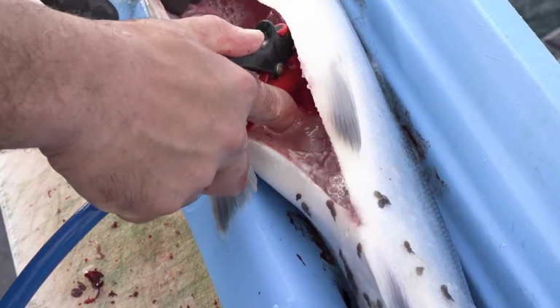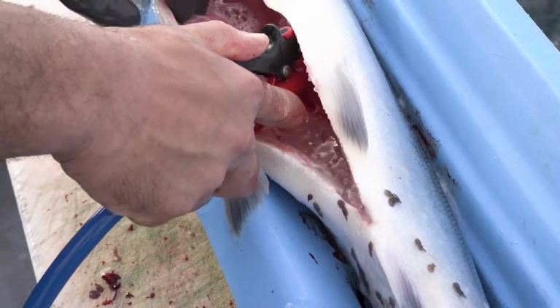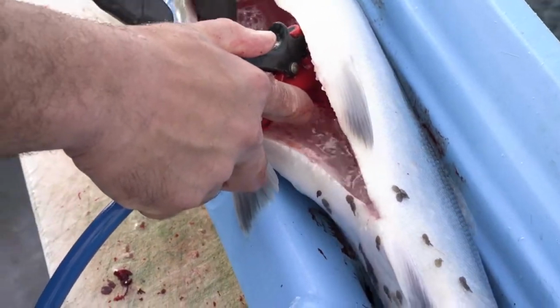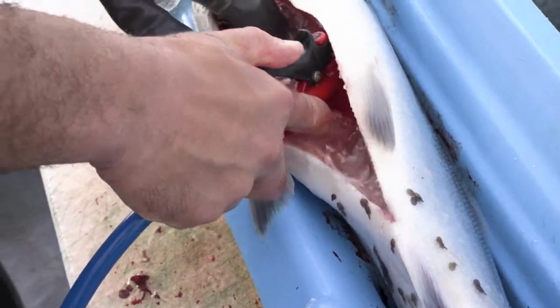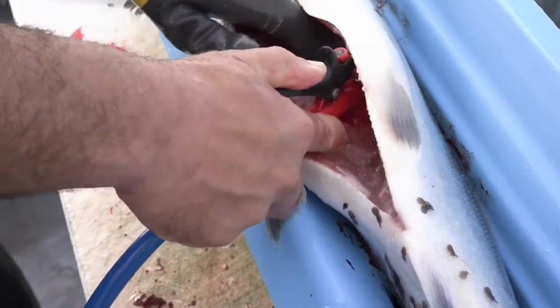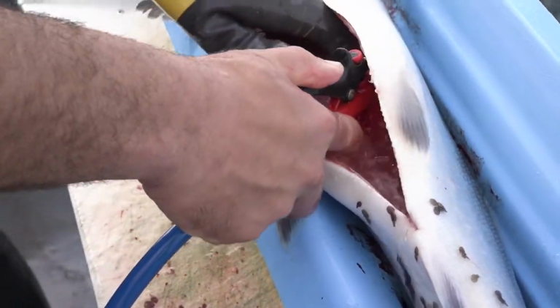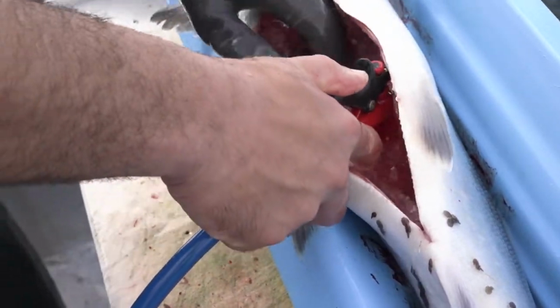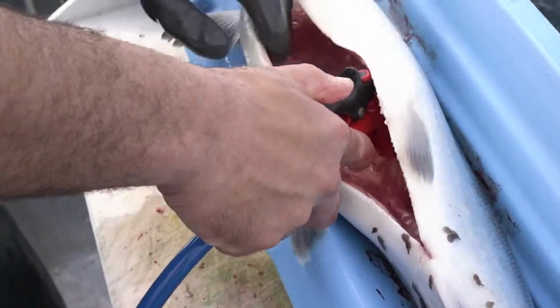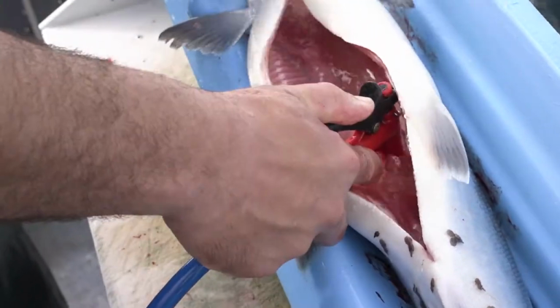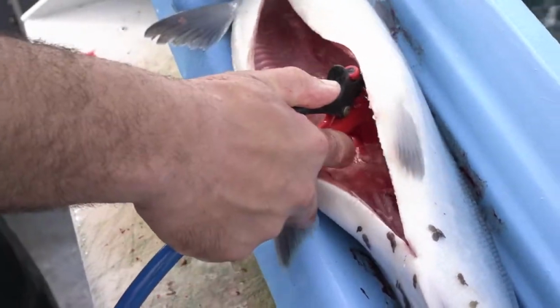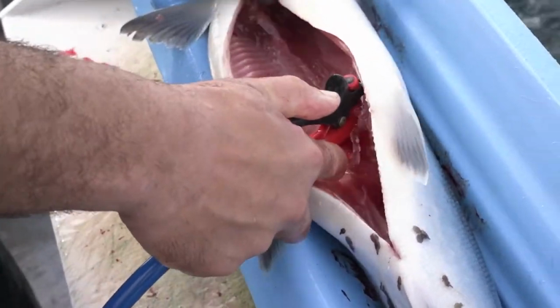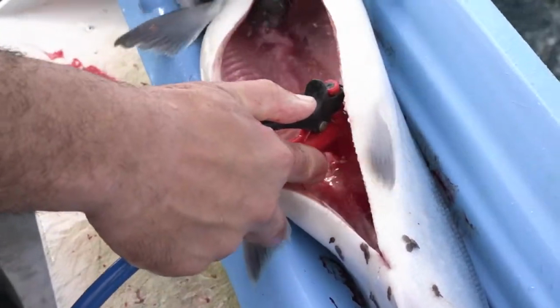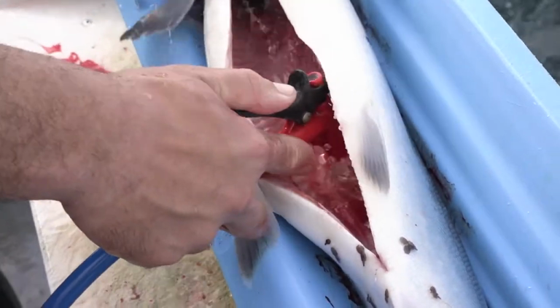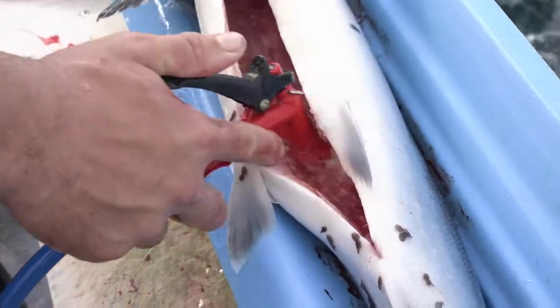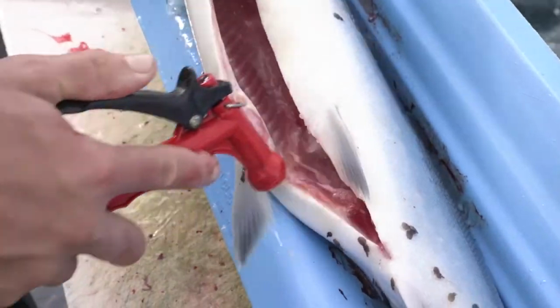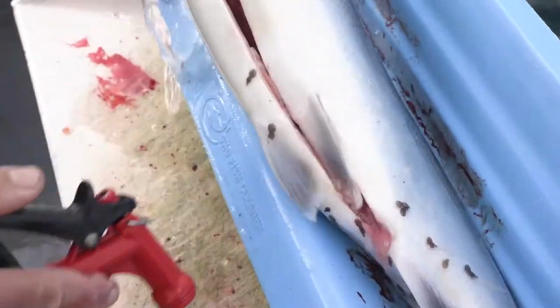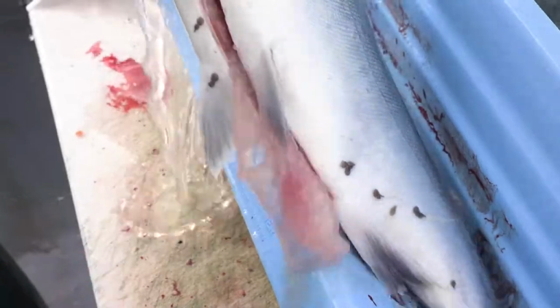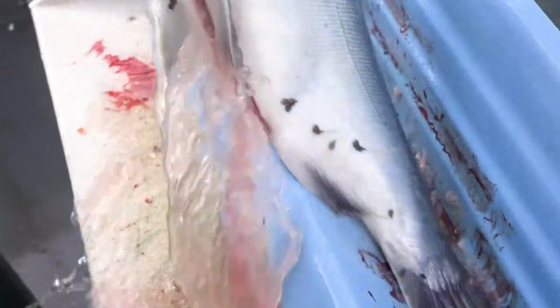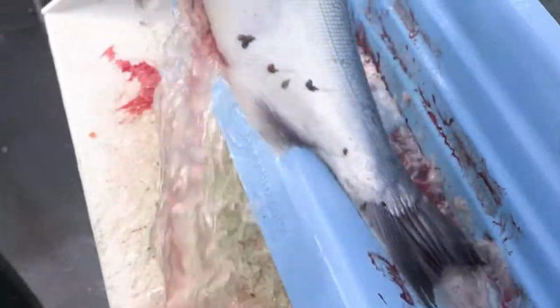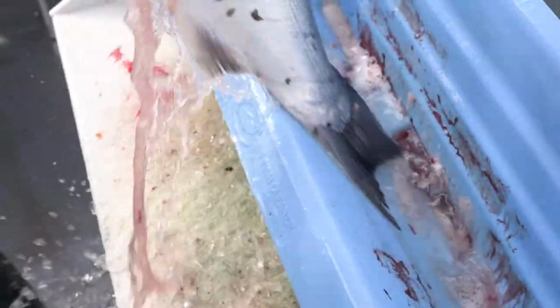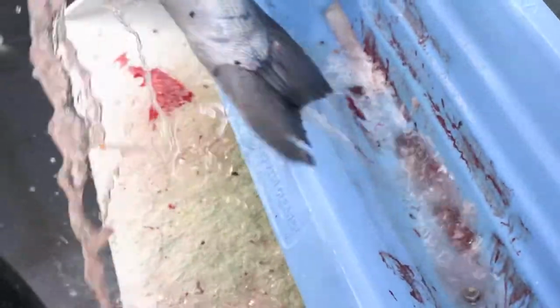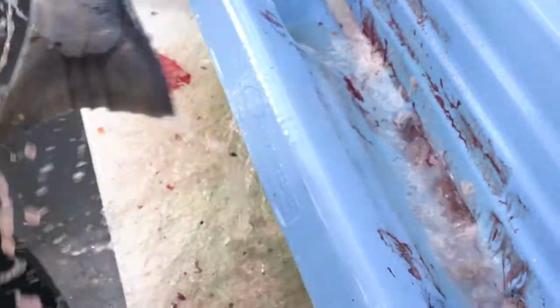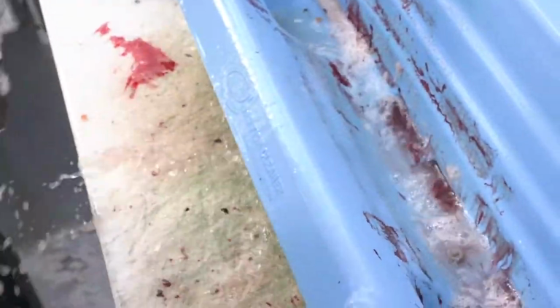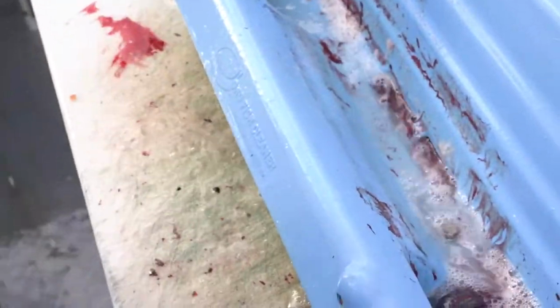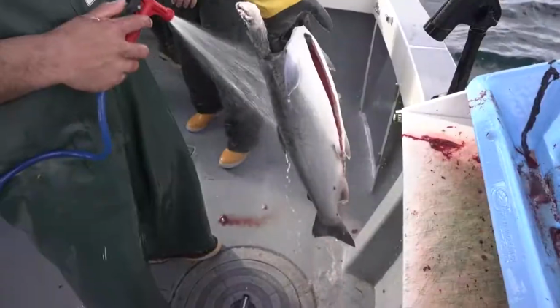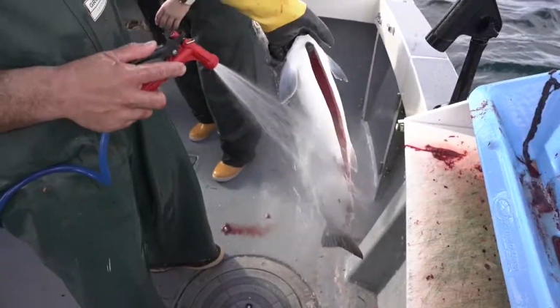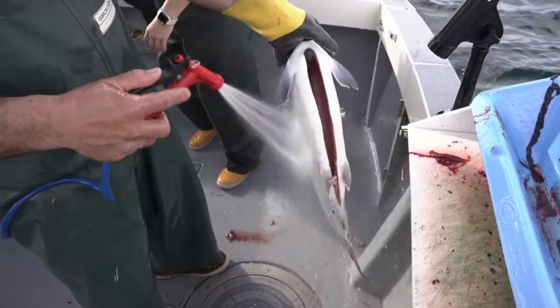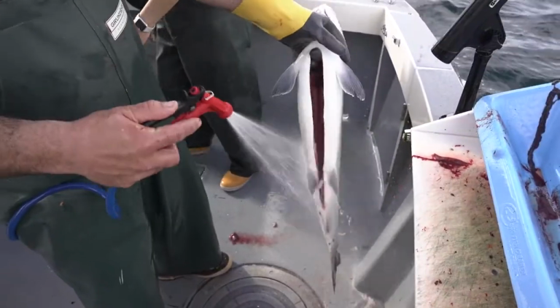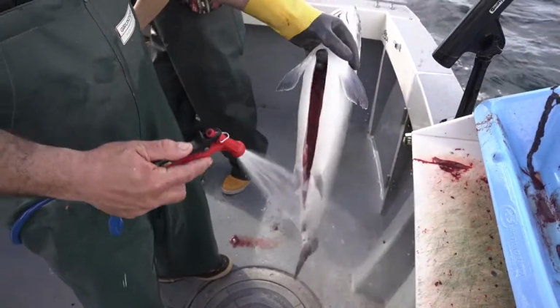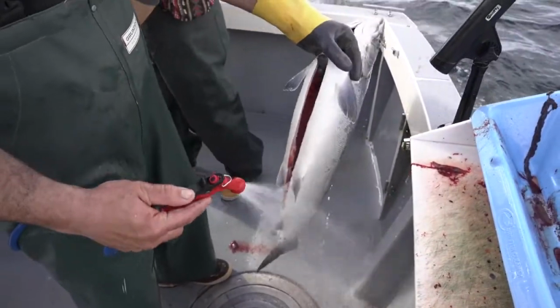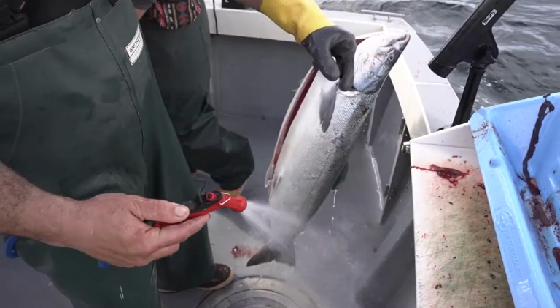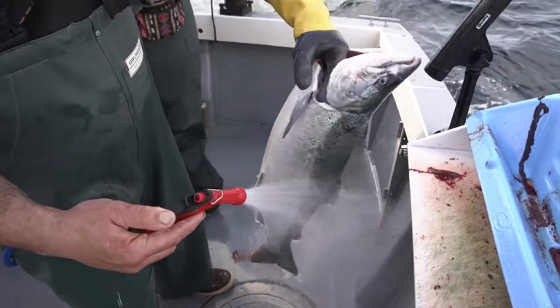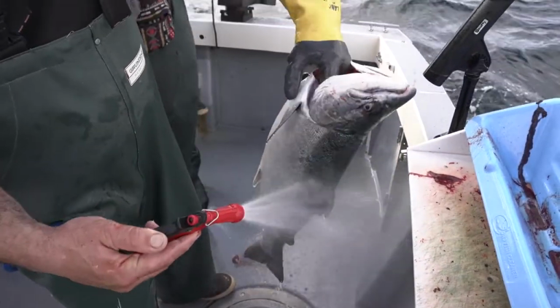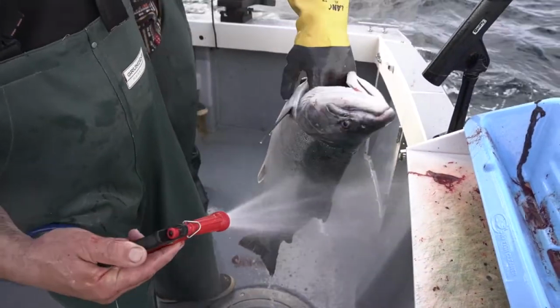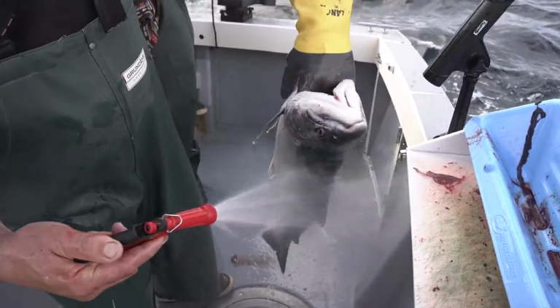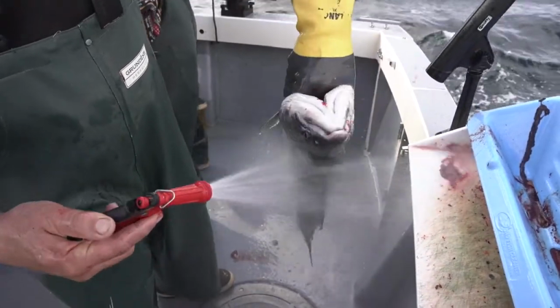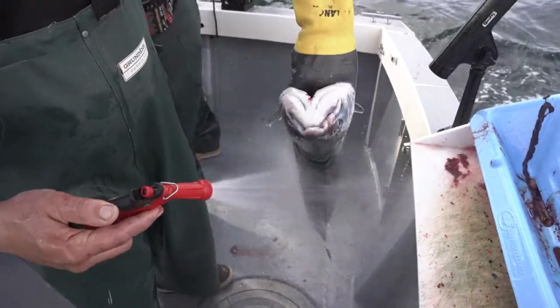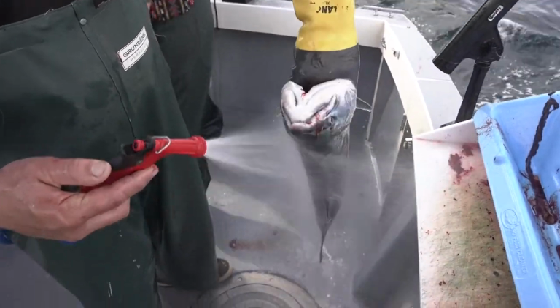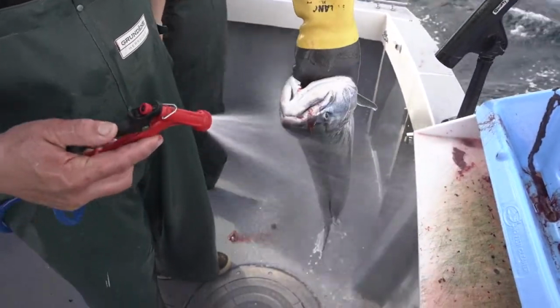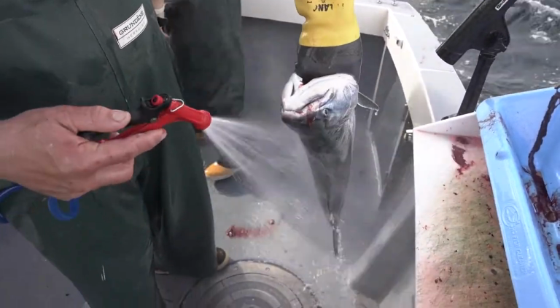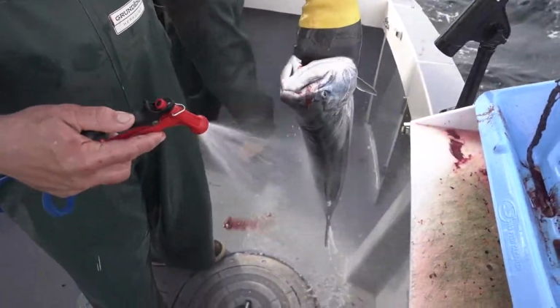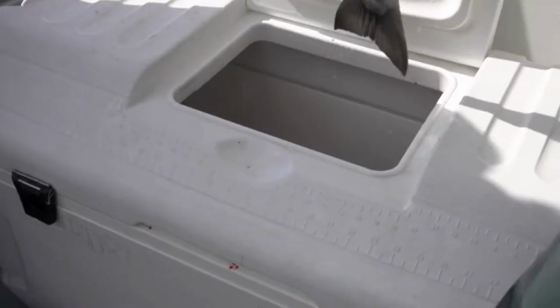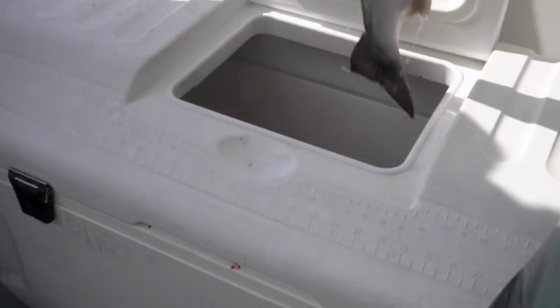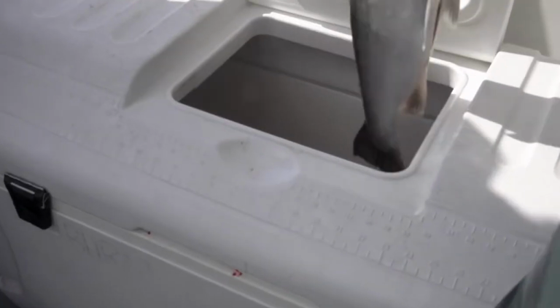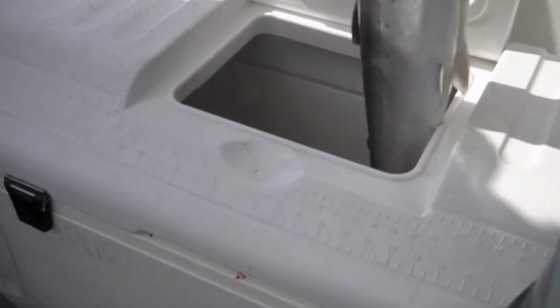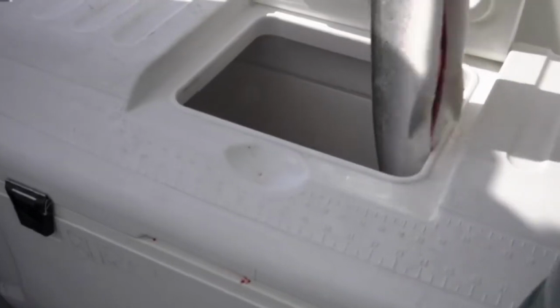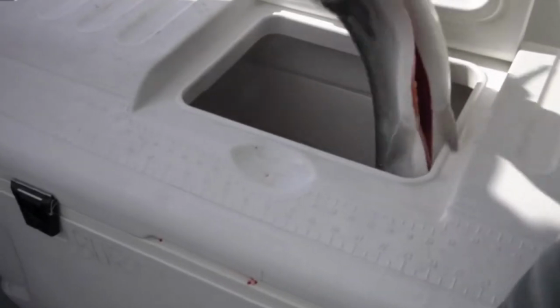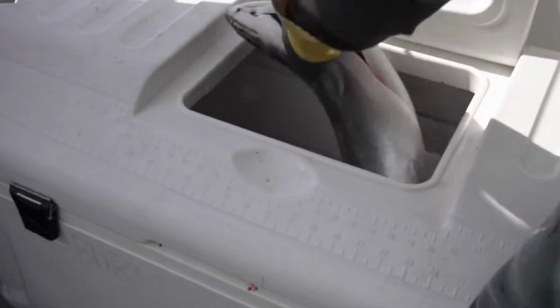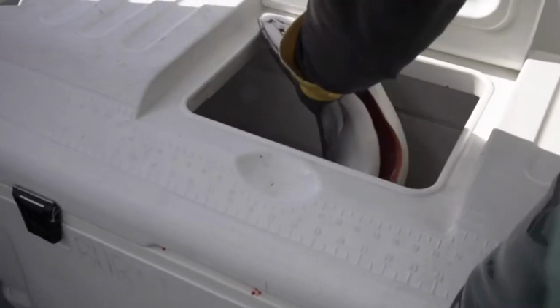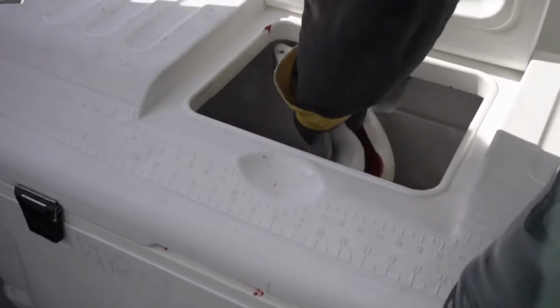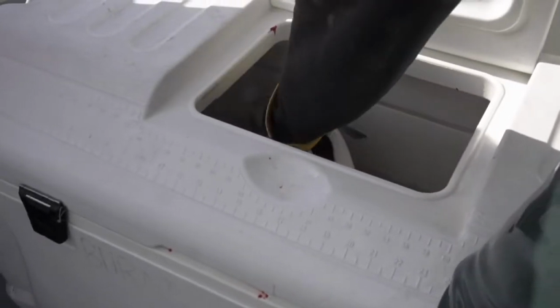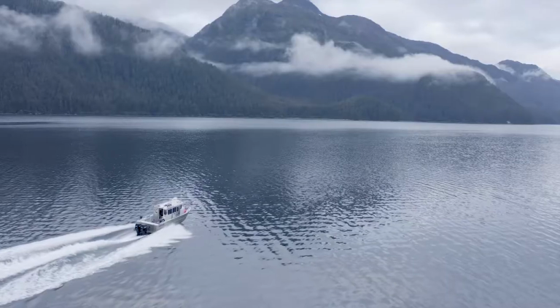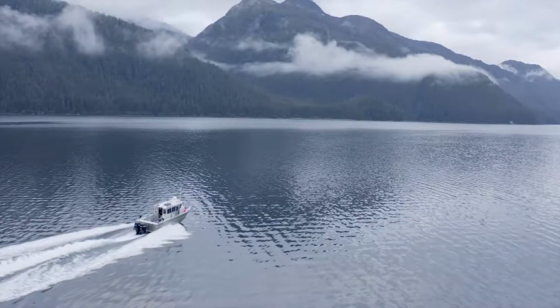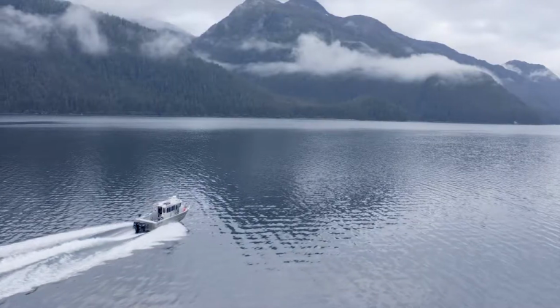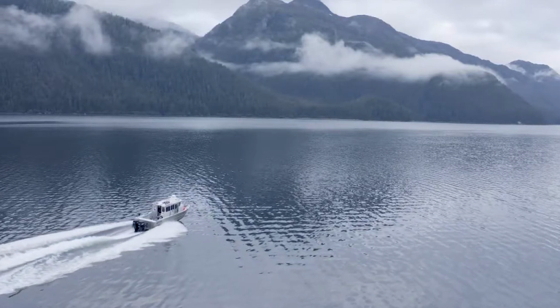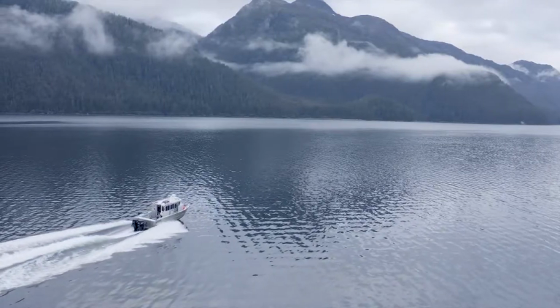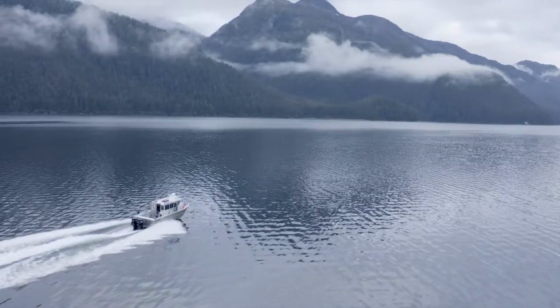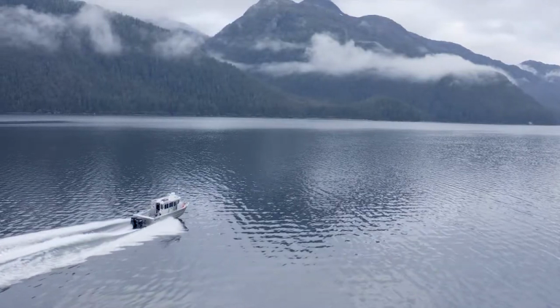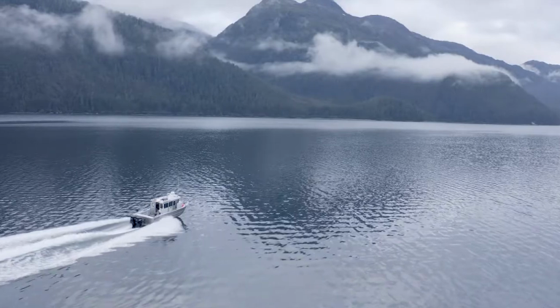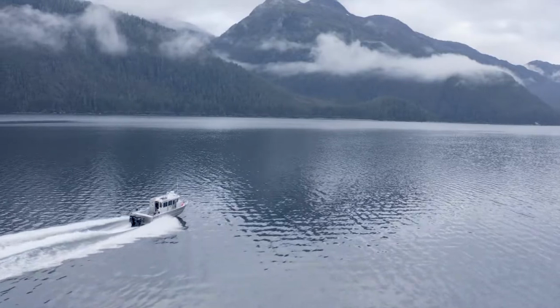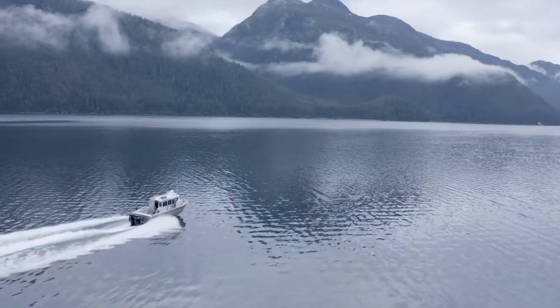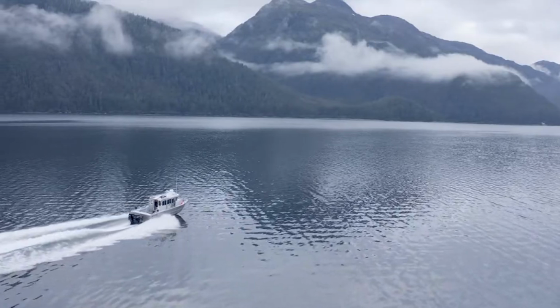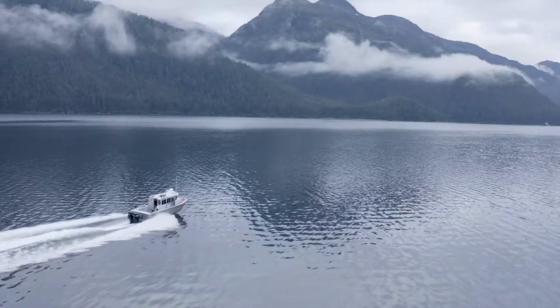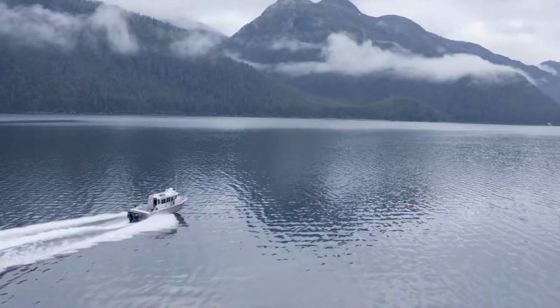Perfect, now there's no more blood in the salmon. Clean her up, and into the ice bath she goes until she gets filleted in the fish room.